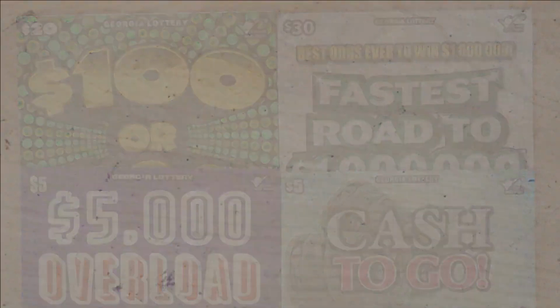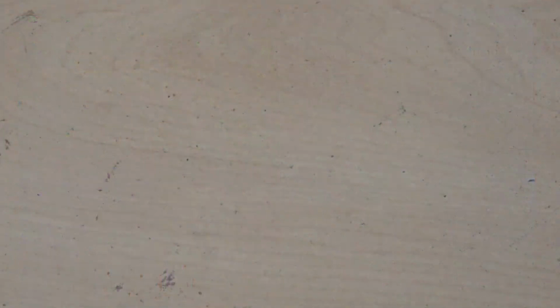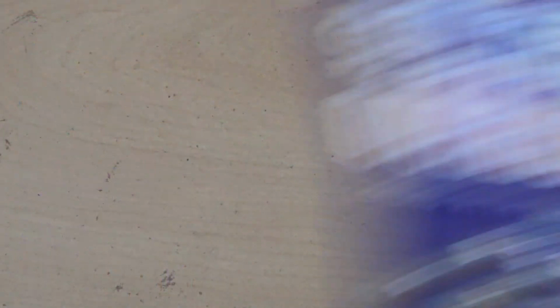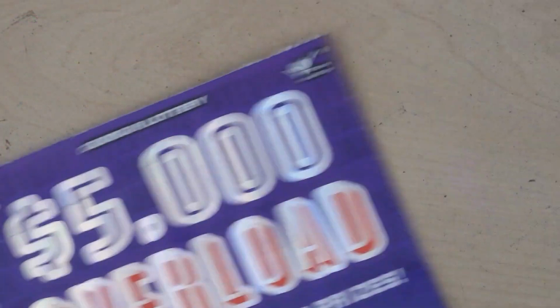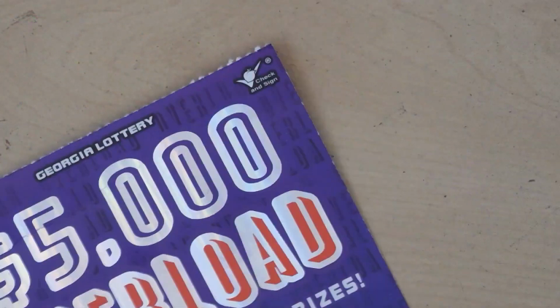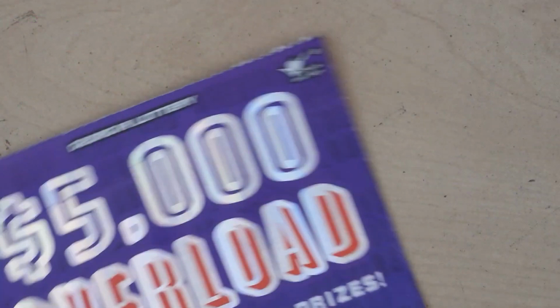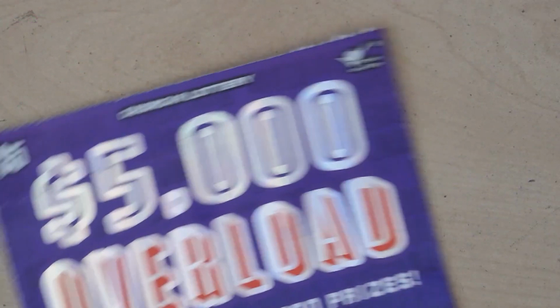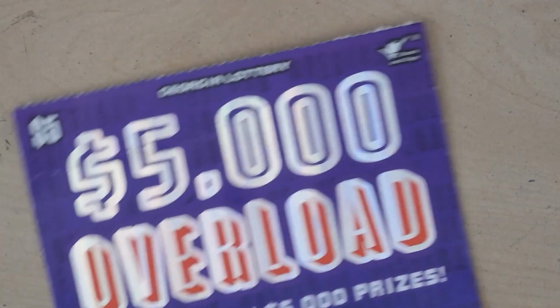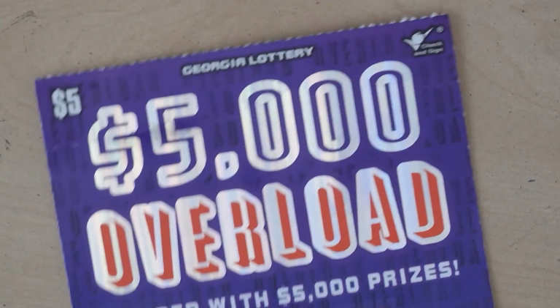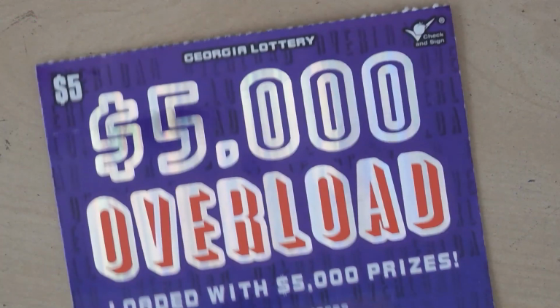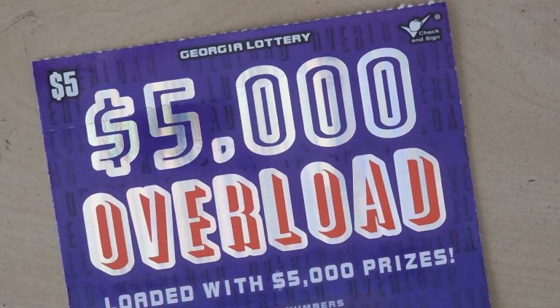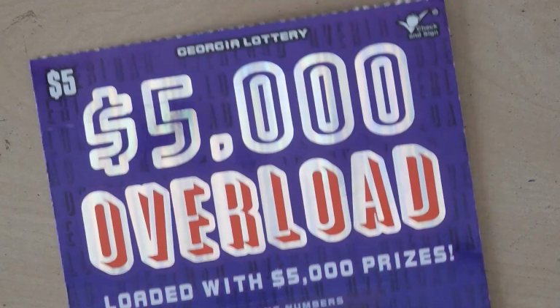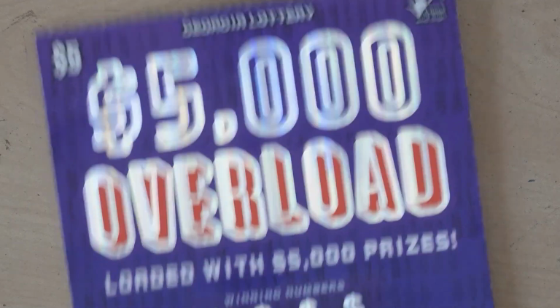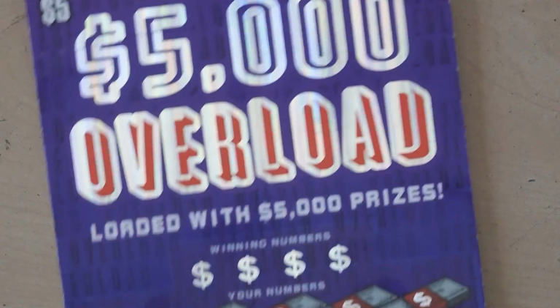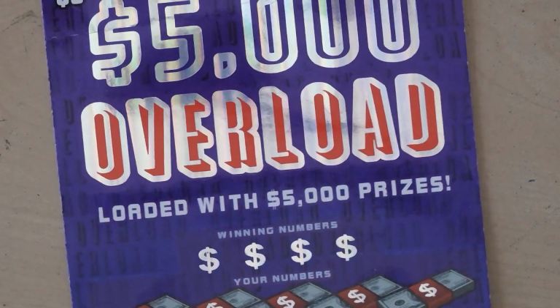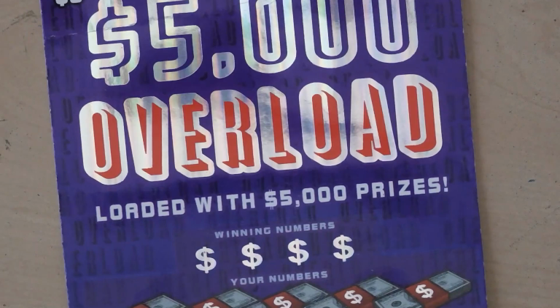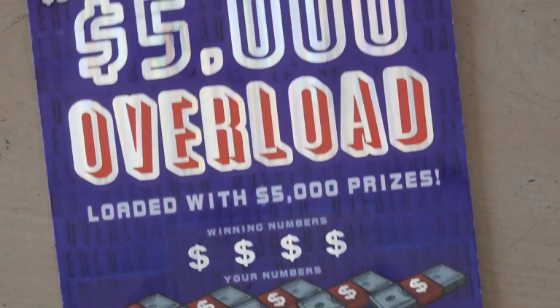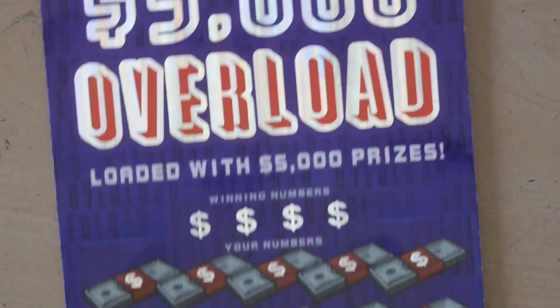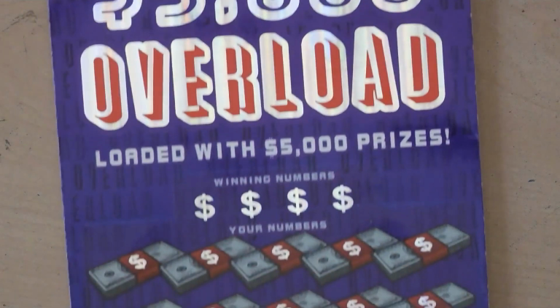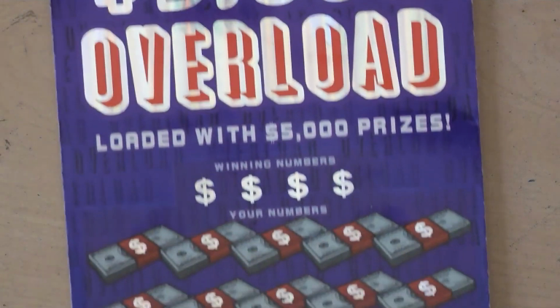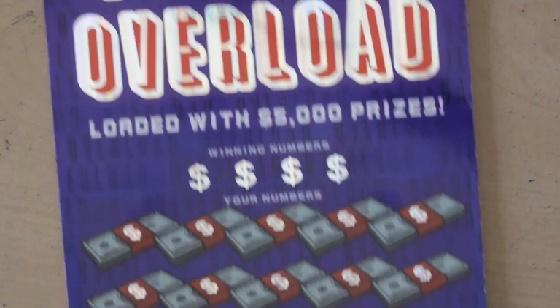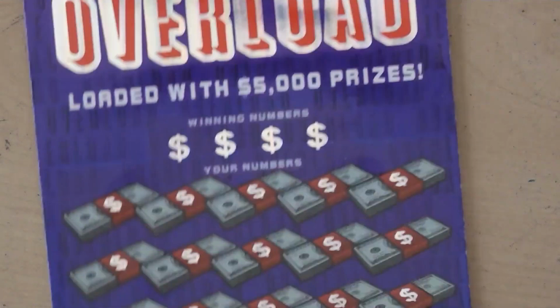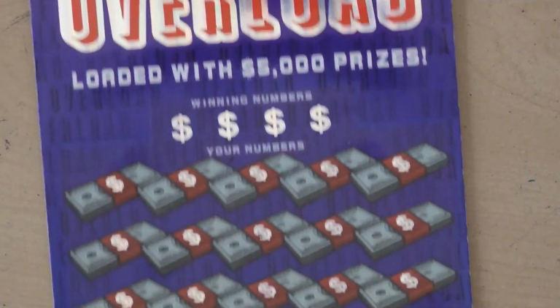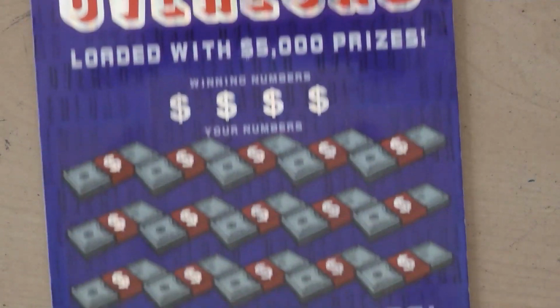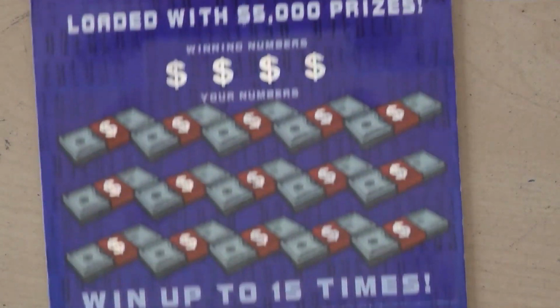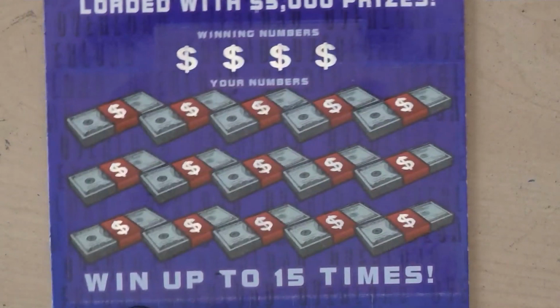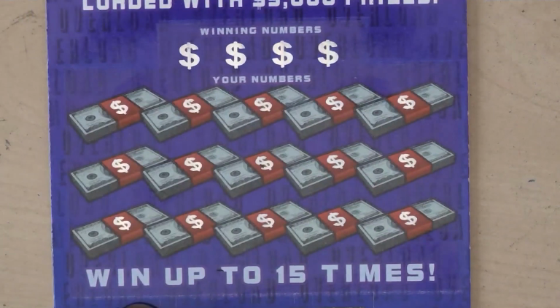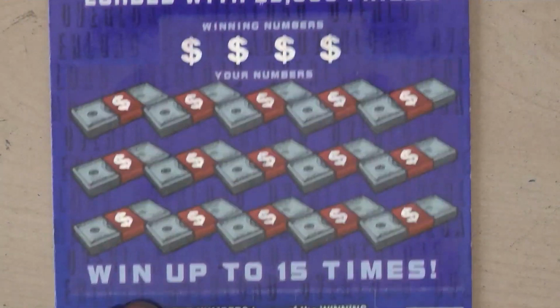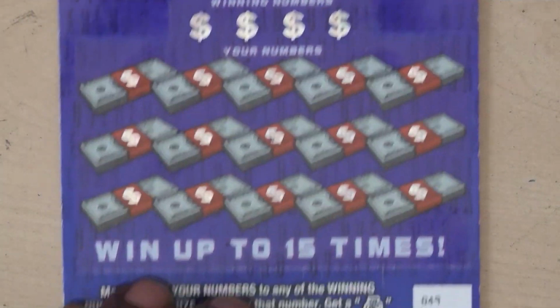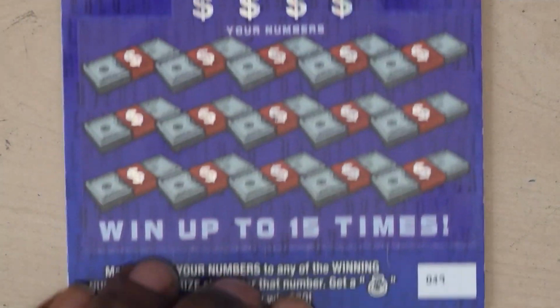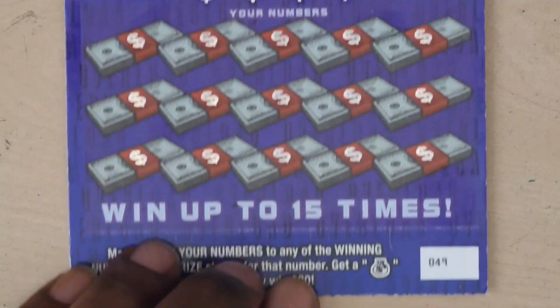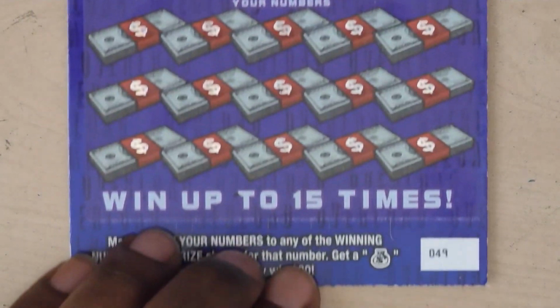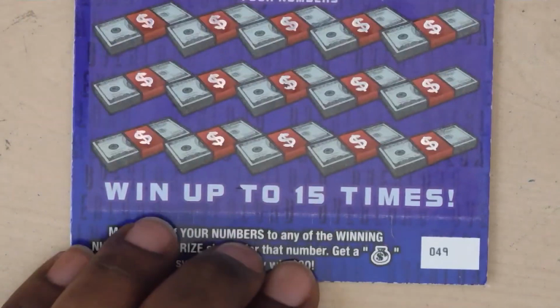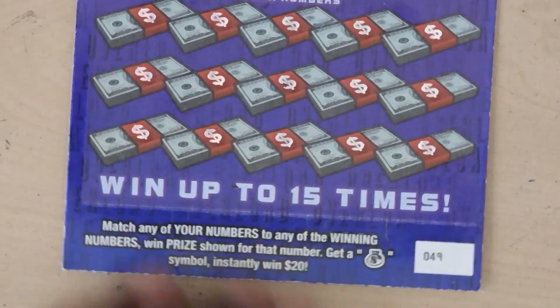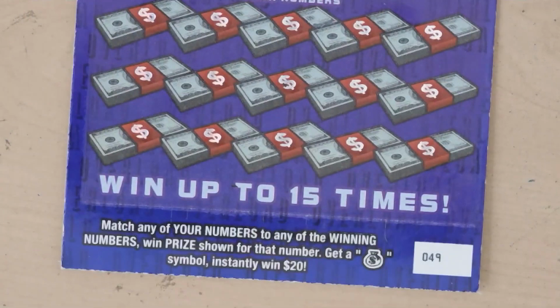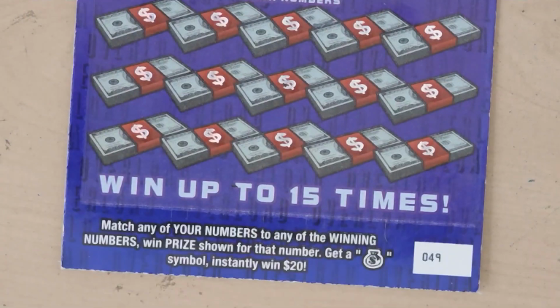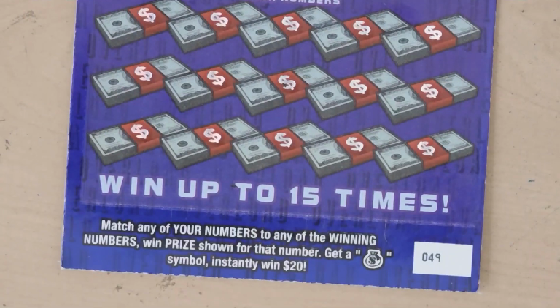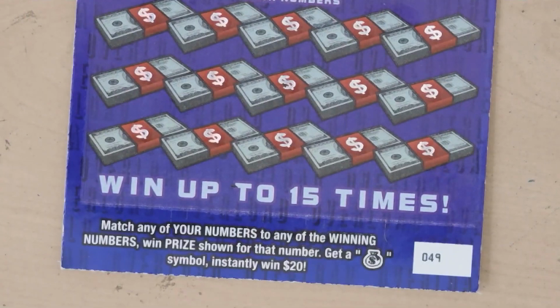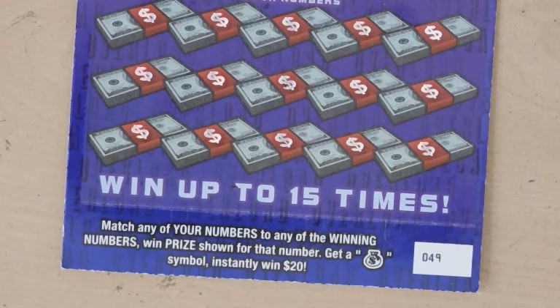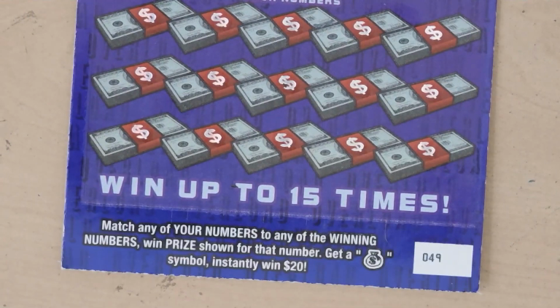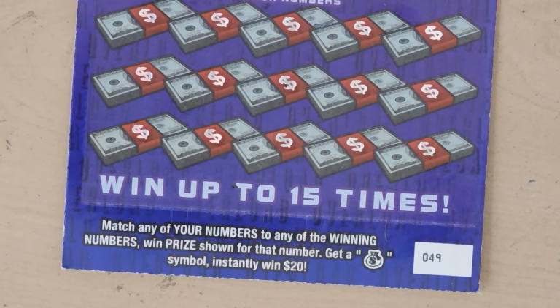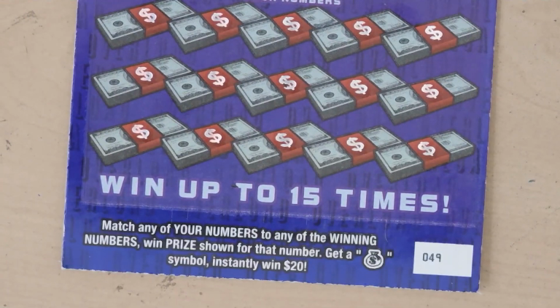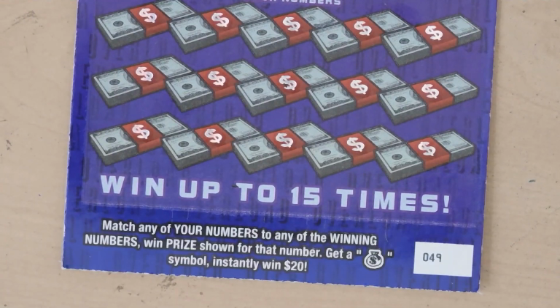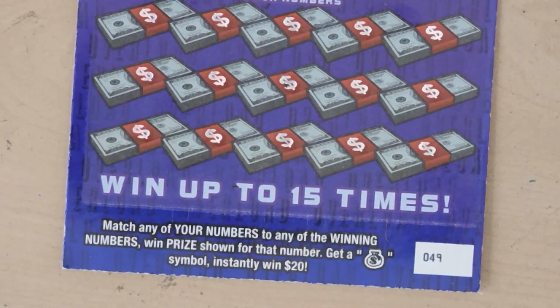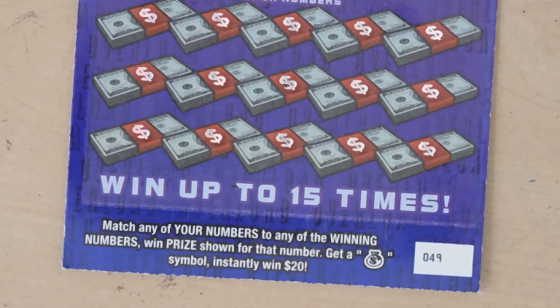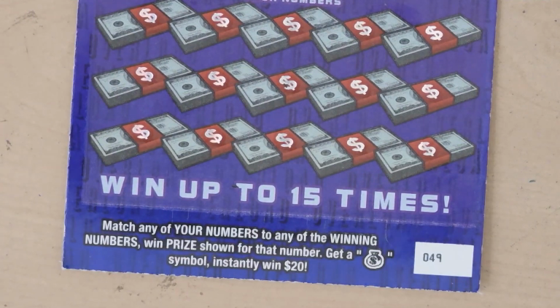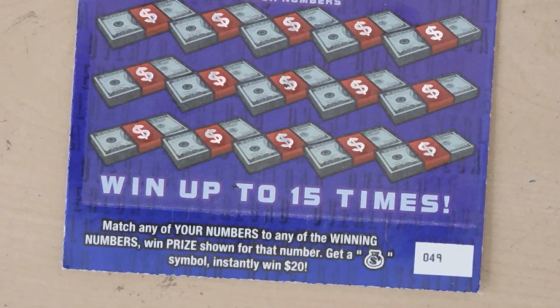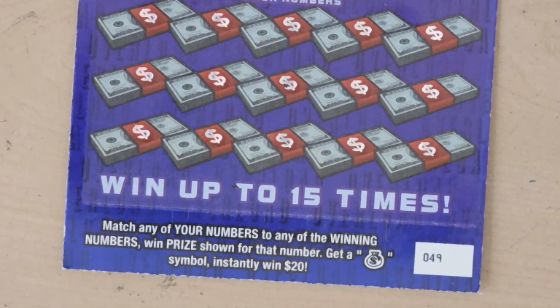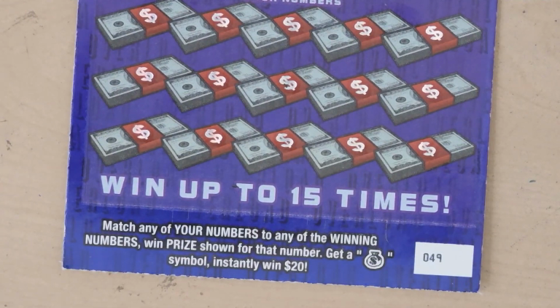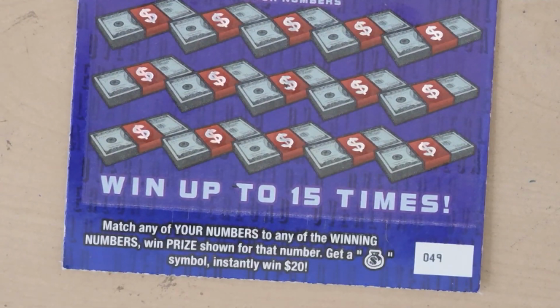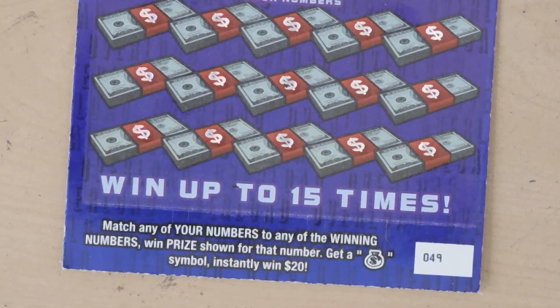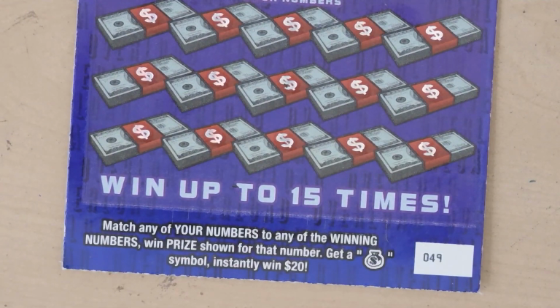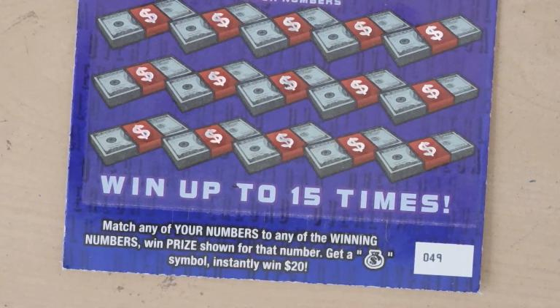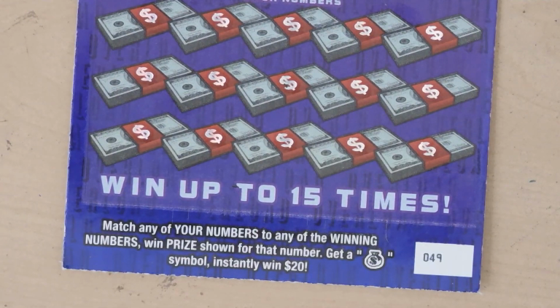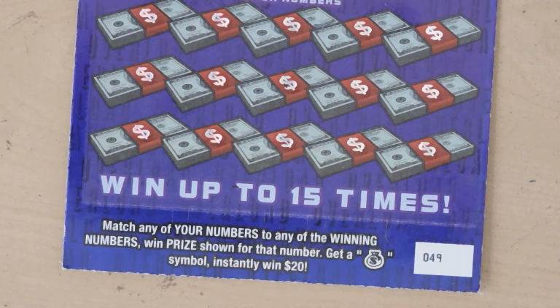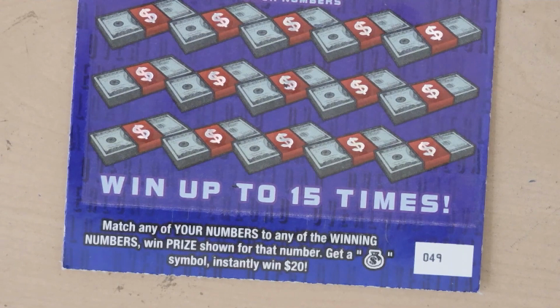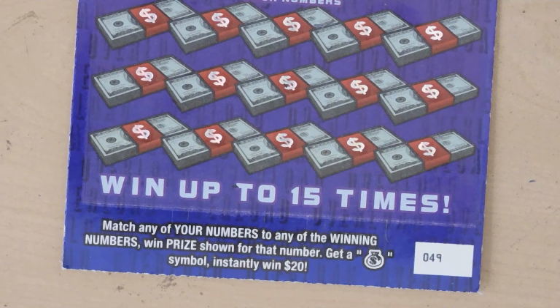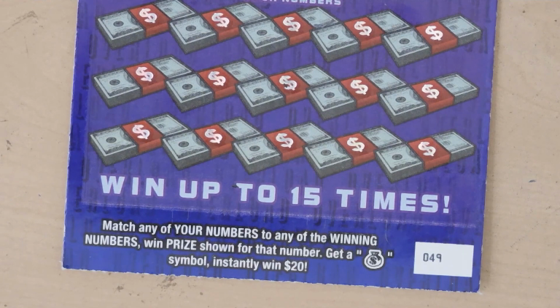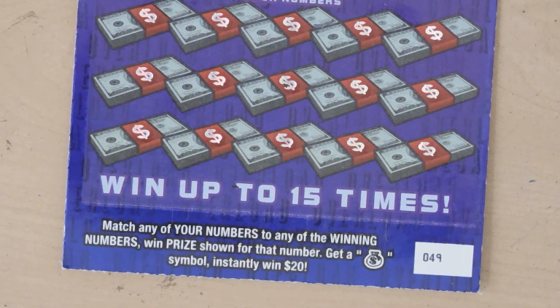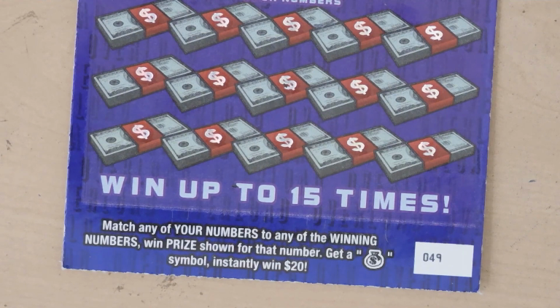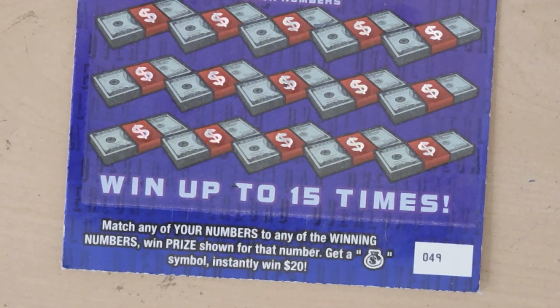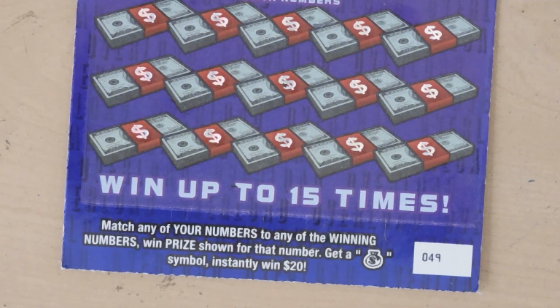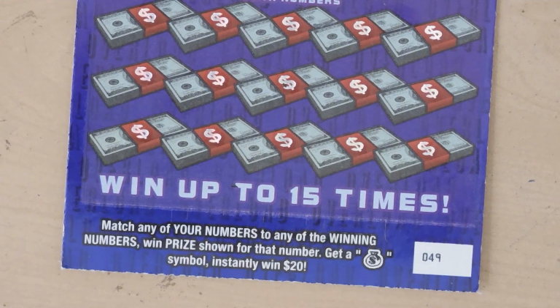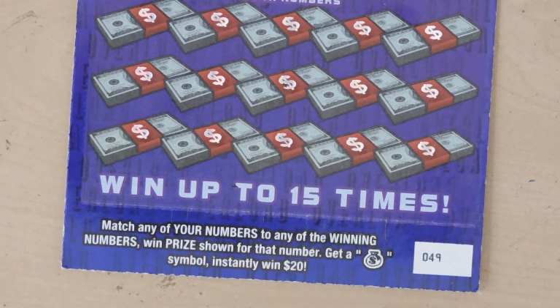Let's start with the $5,000 Overload. This is a $5 ticket and it's a matching numbers game. Get a money bag symbol and win $20.